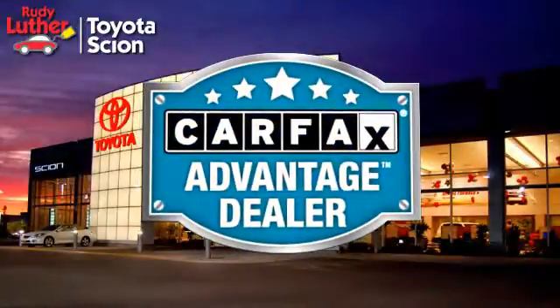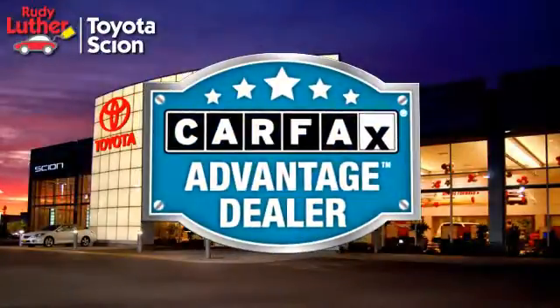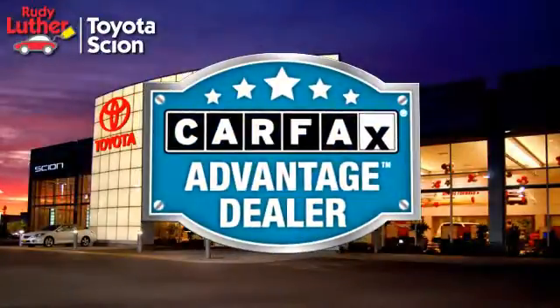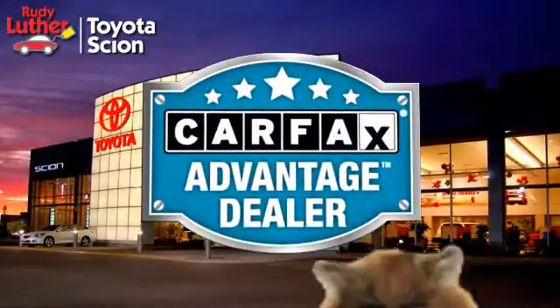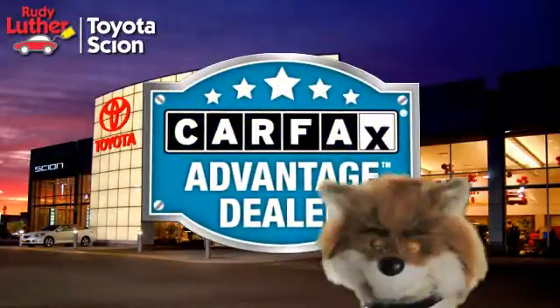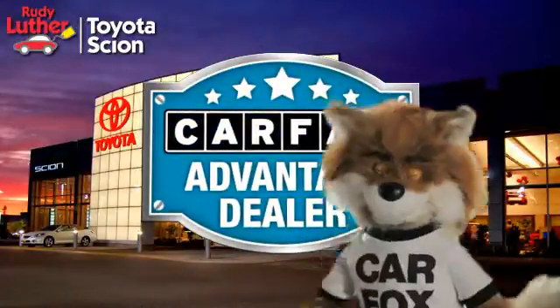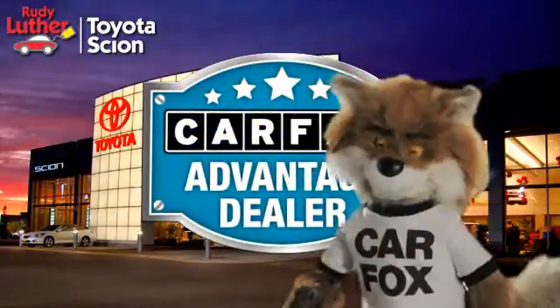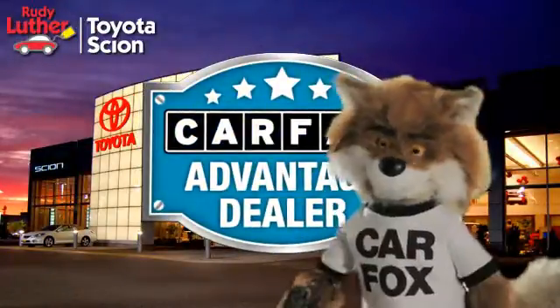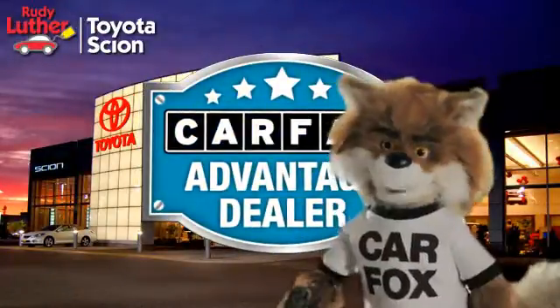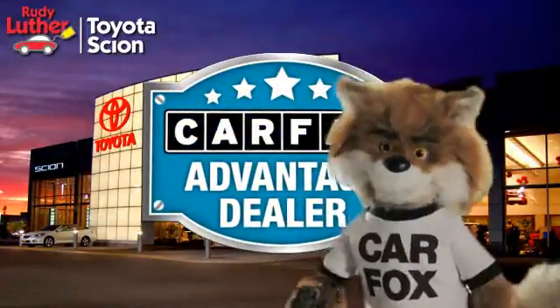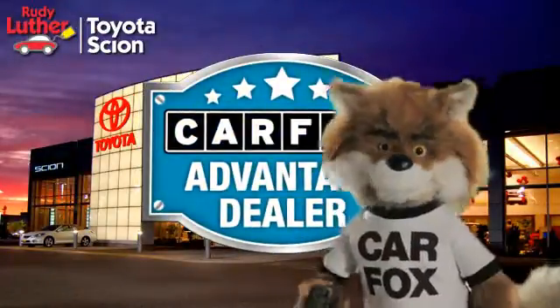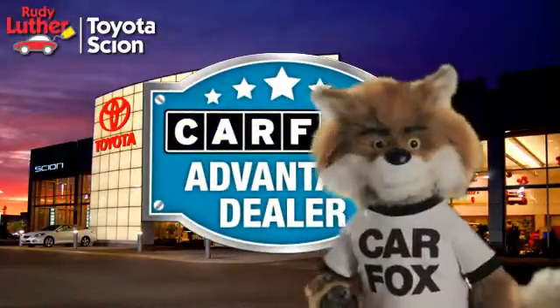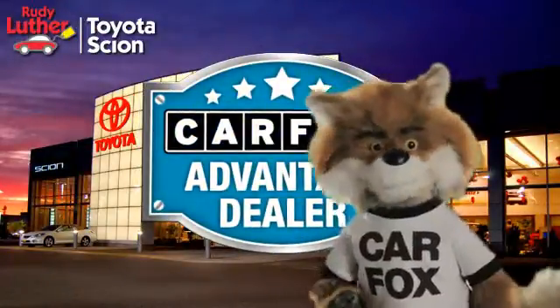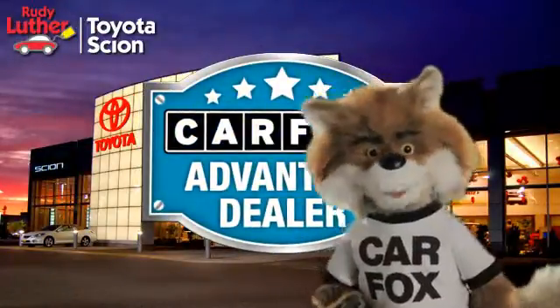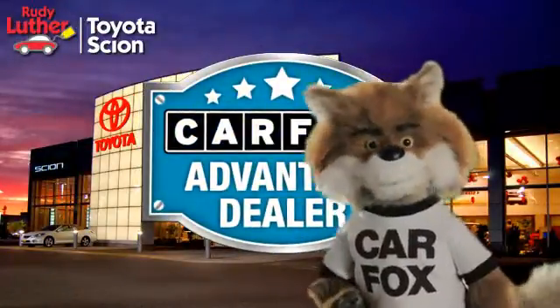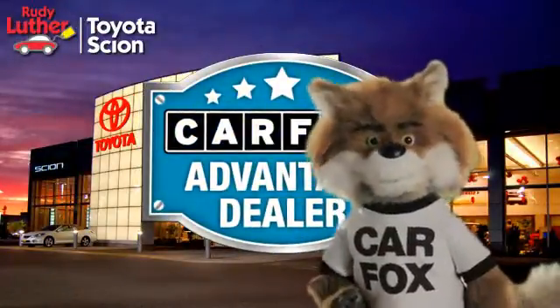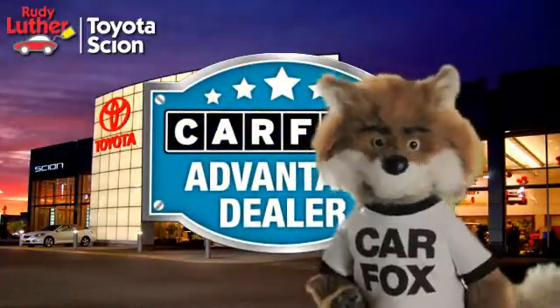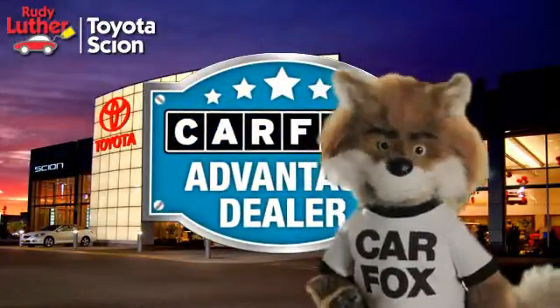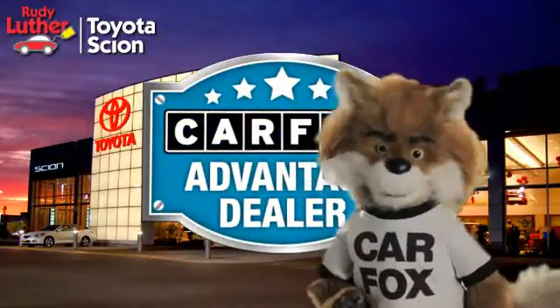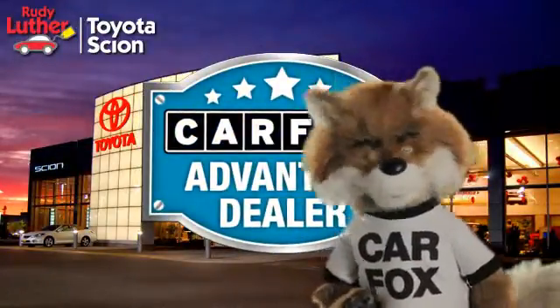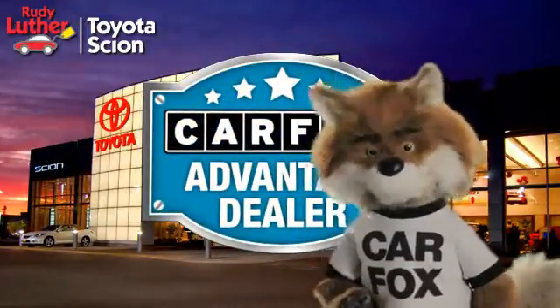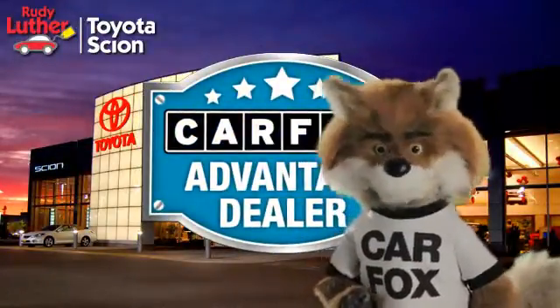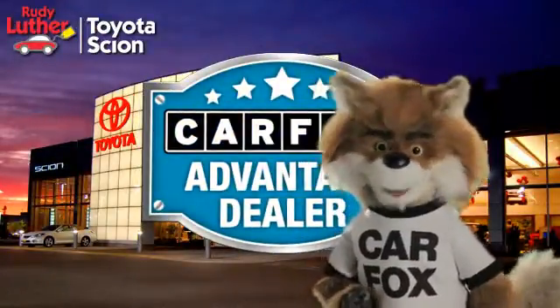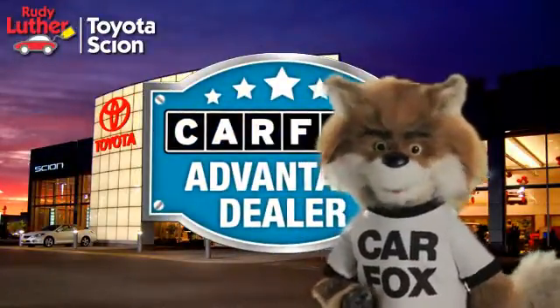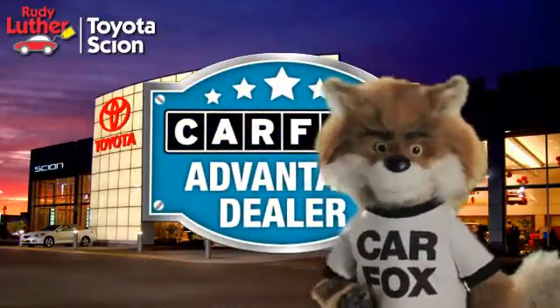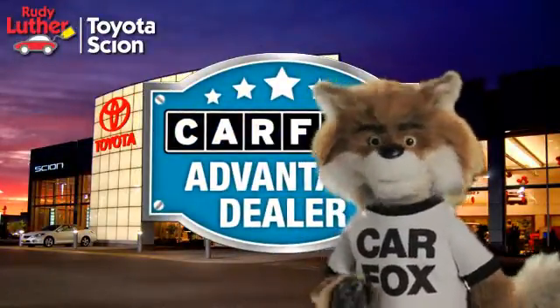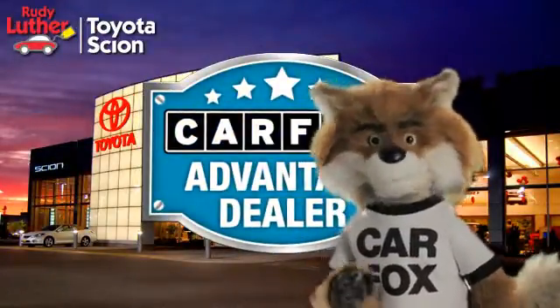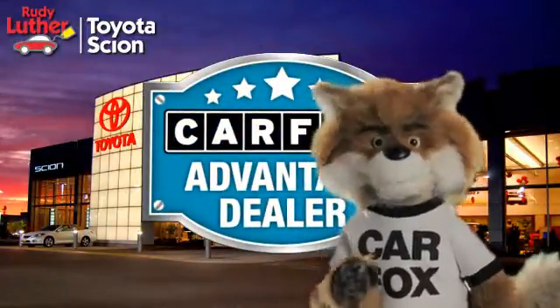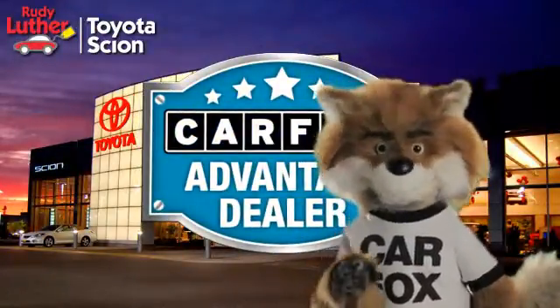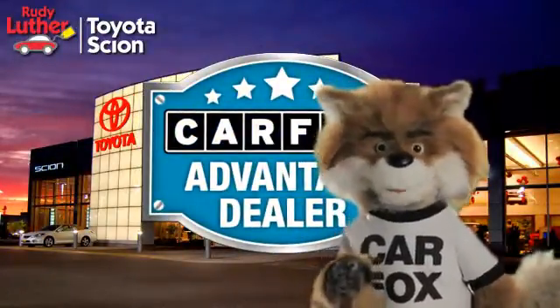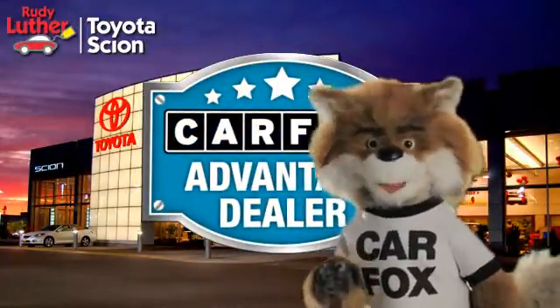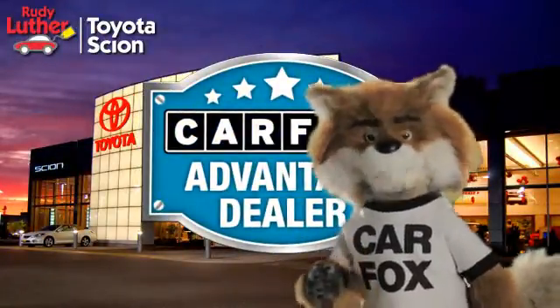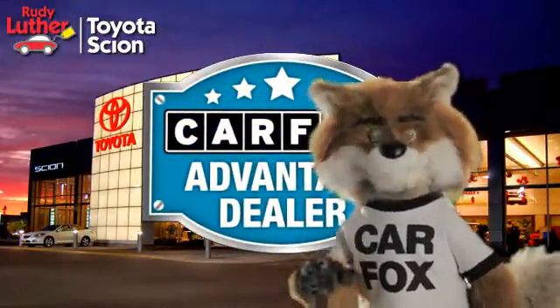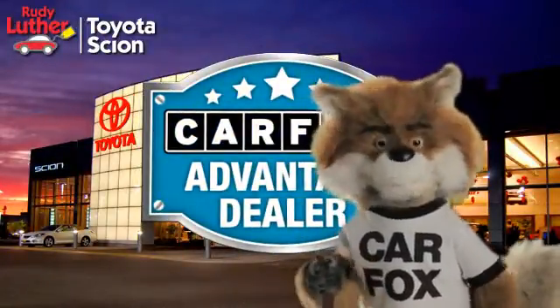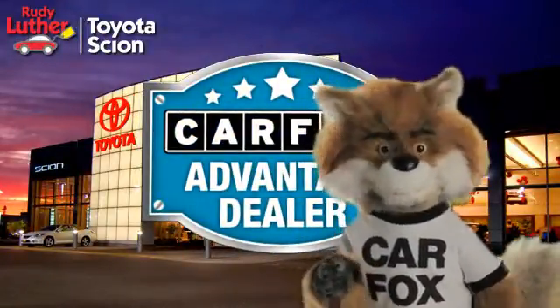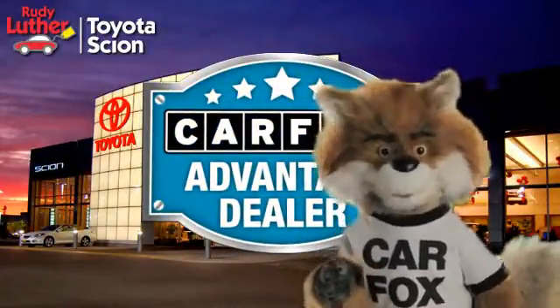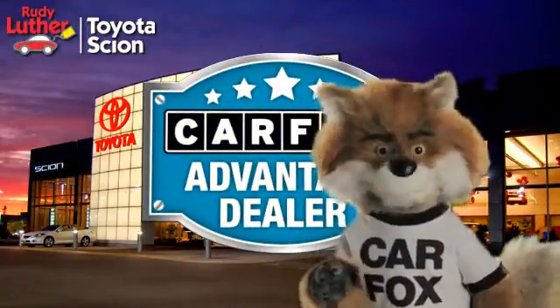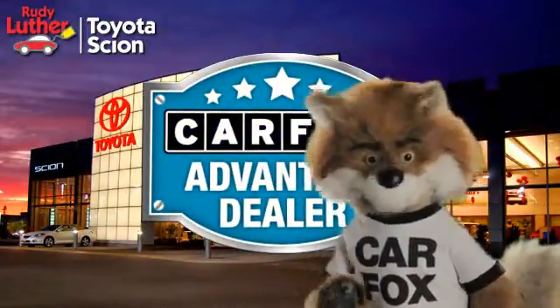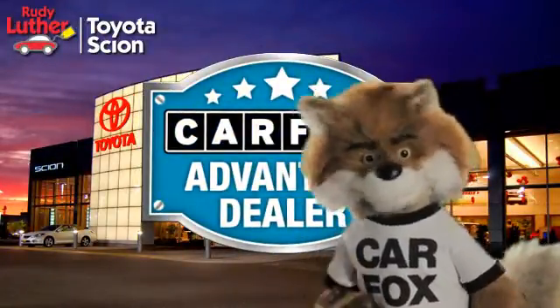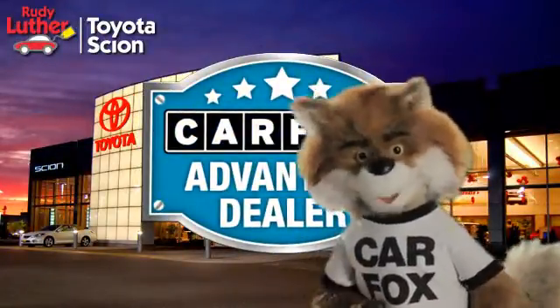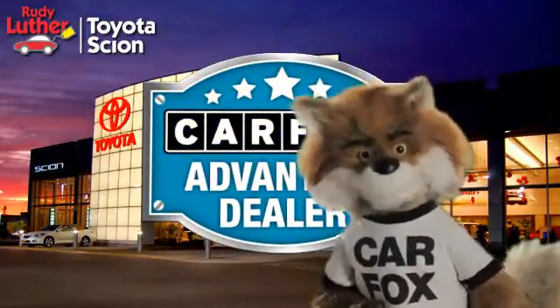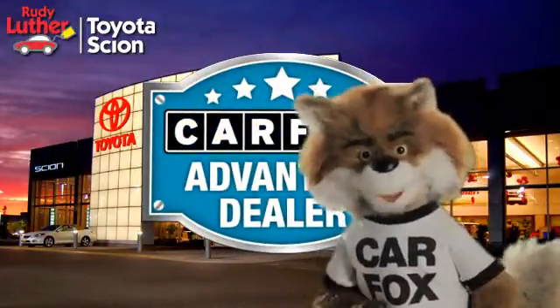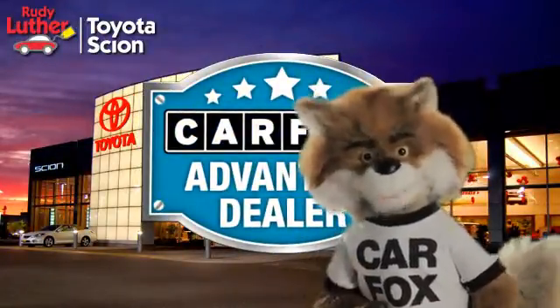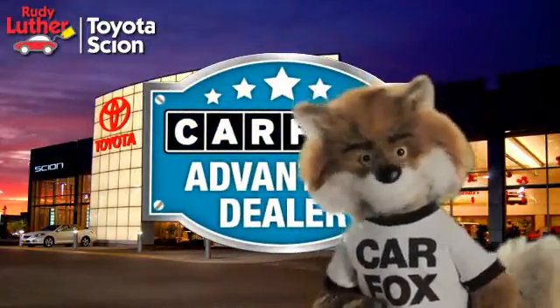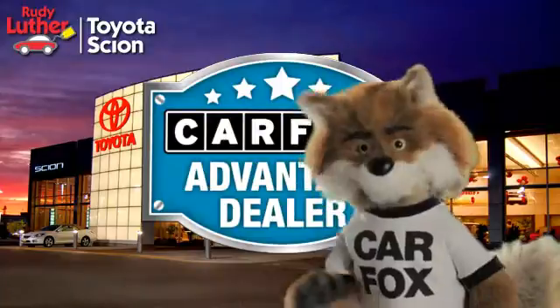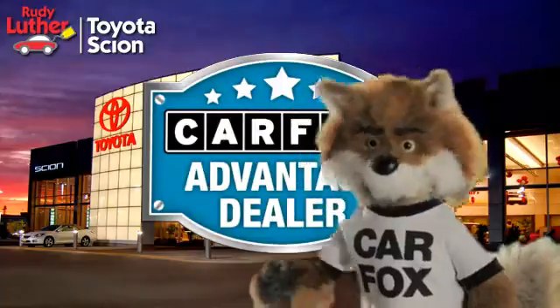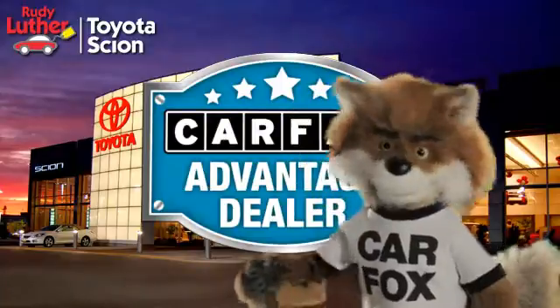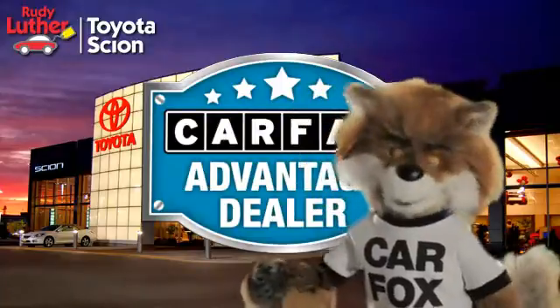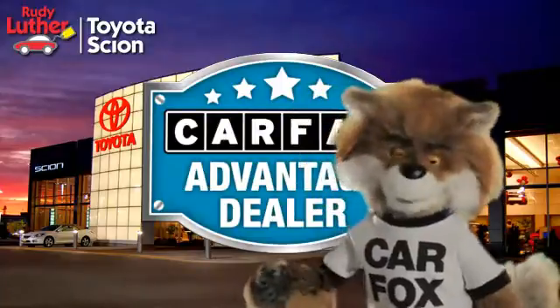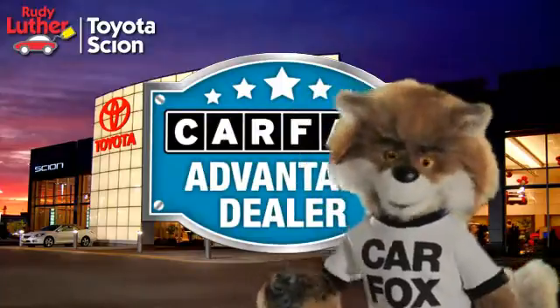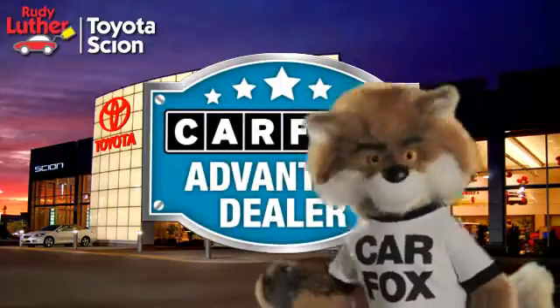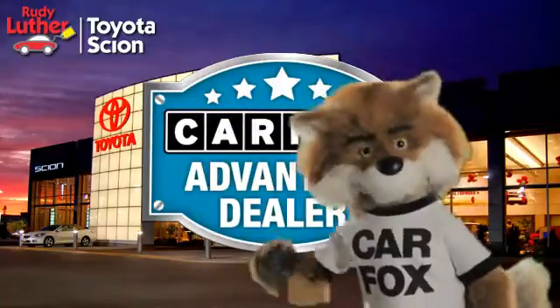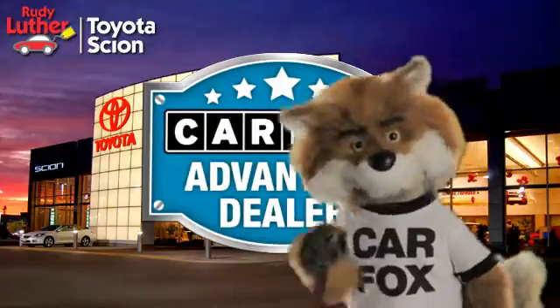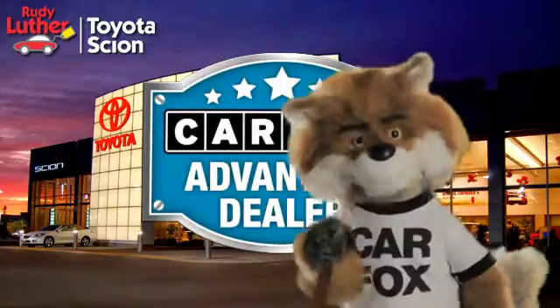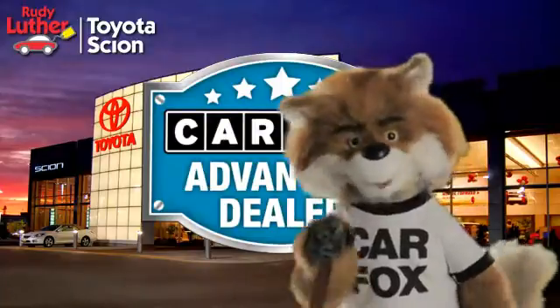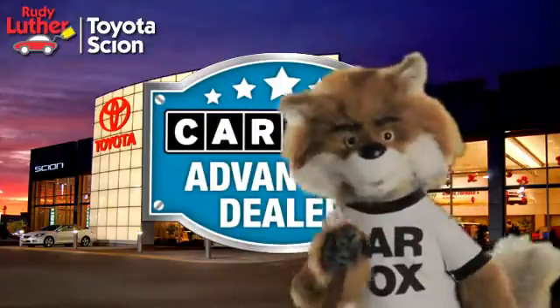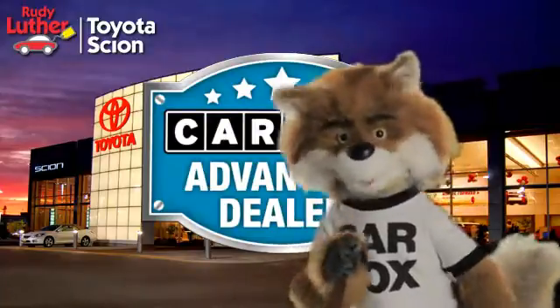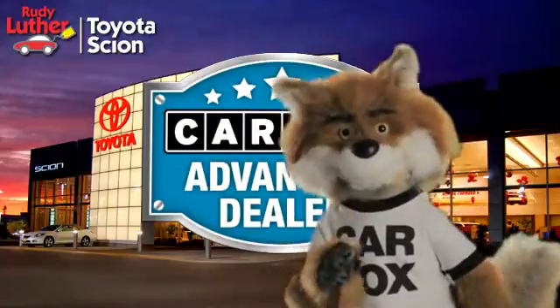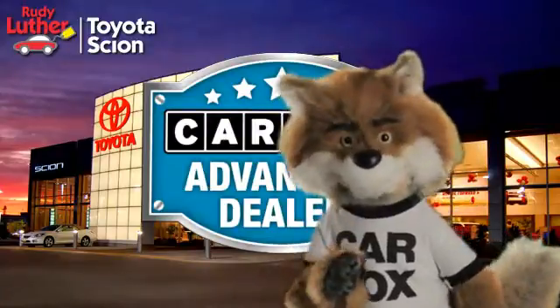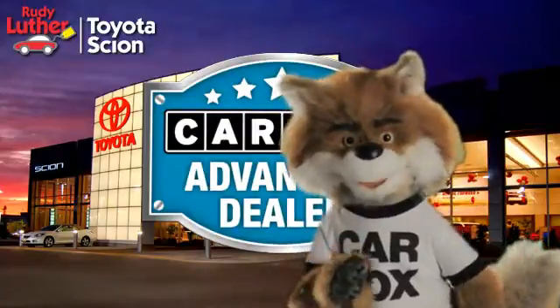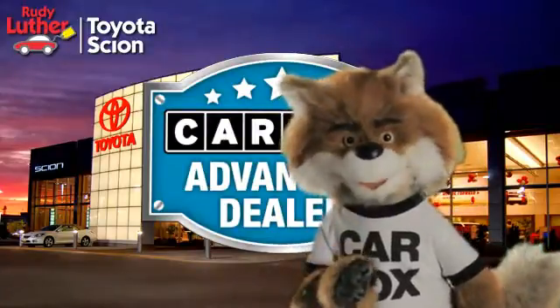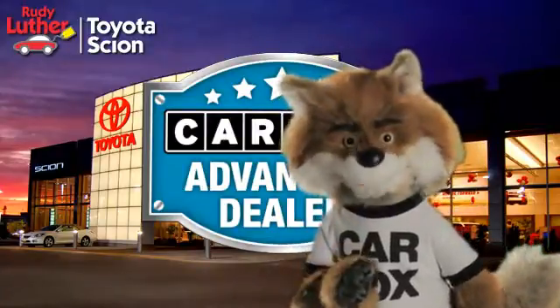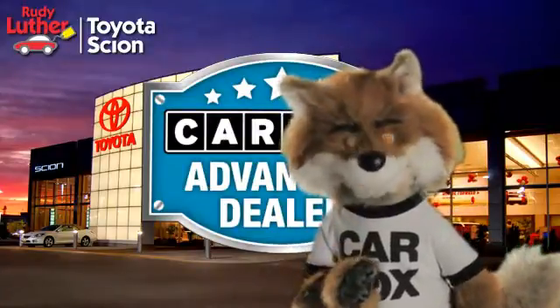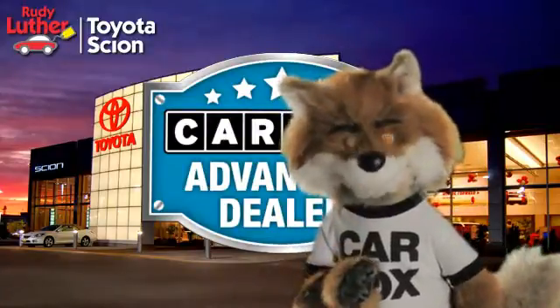Just say show me the Carfax at Rudy Luther Toyota Scion, a Carfax Advantage dealer.